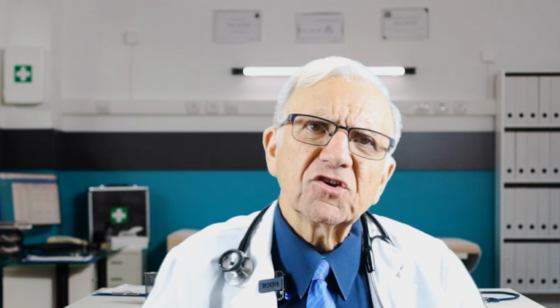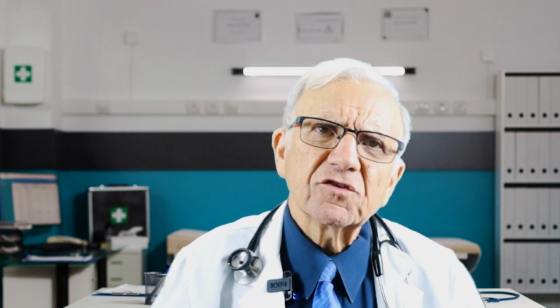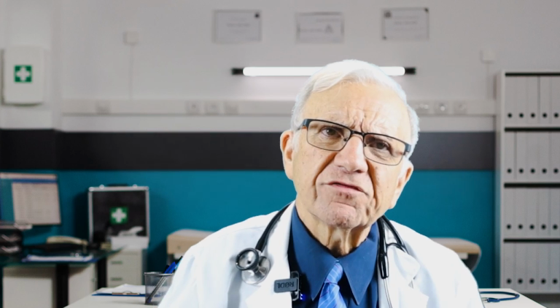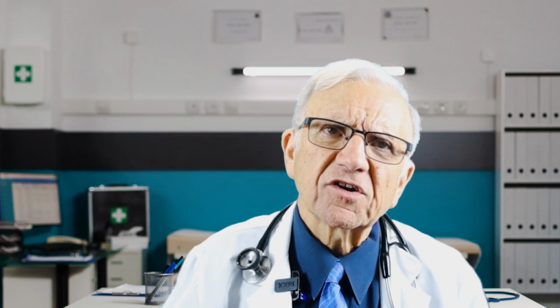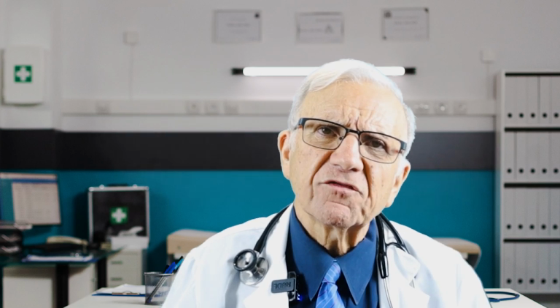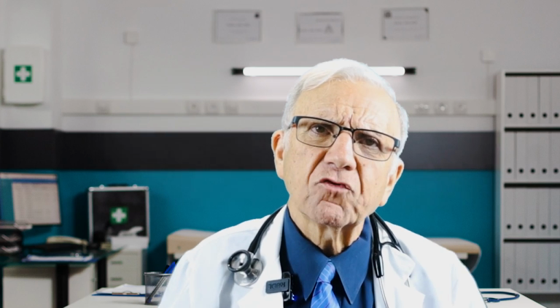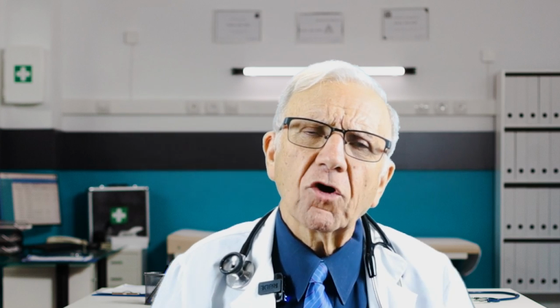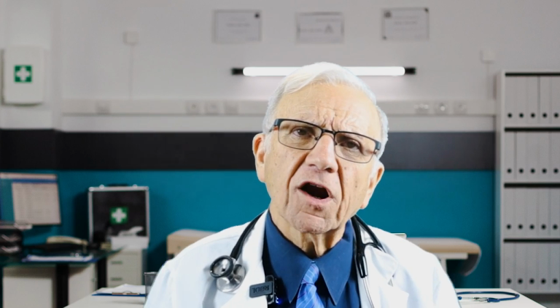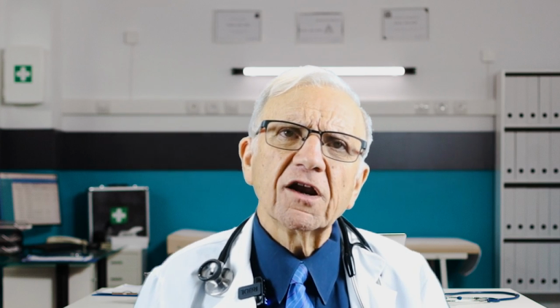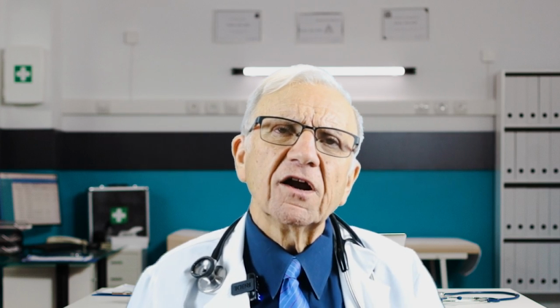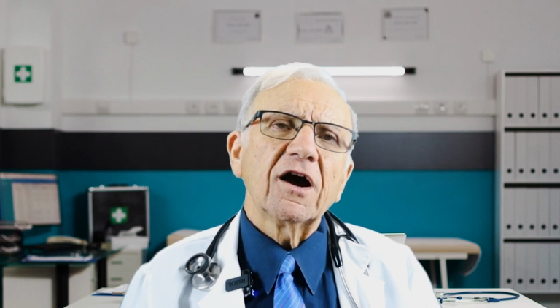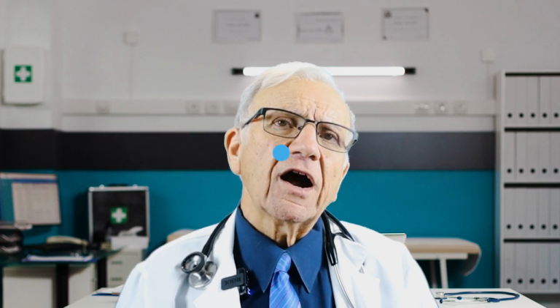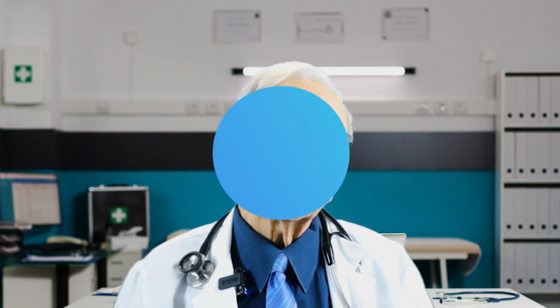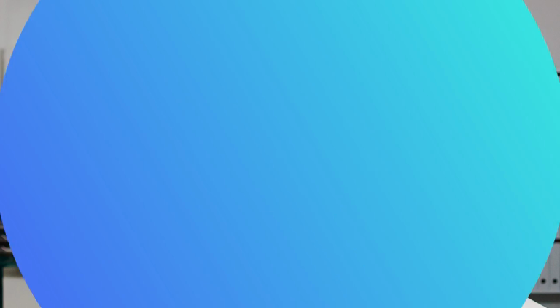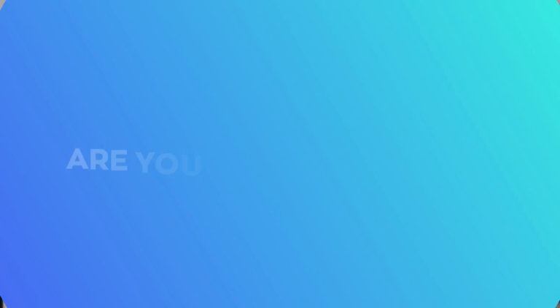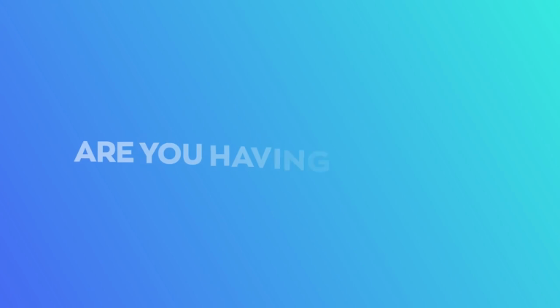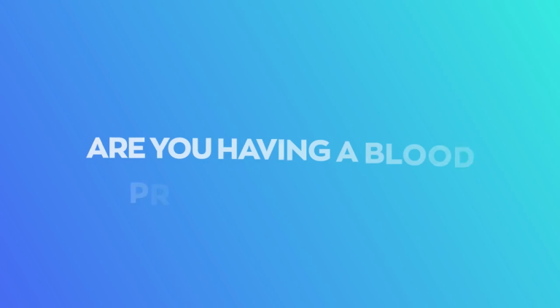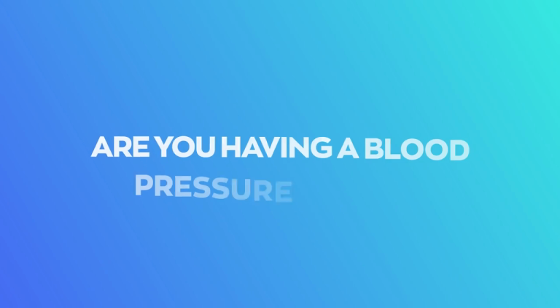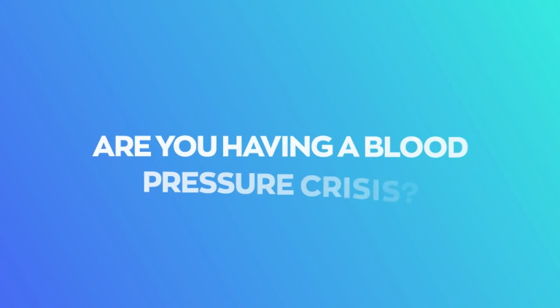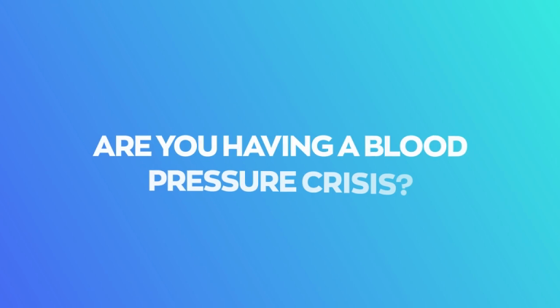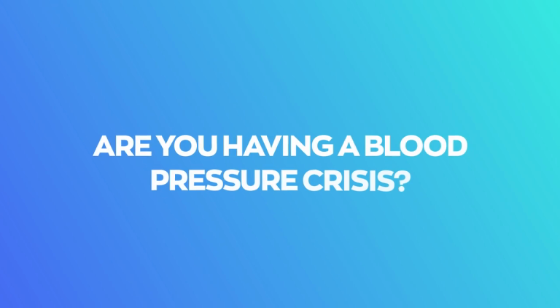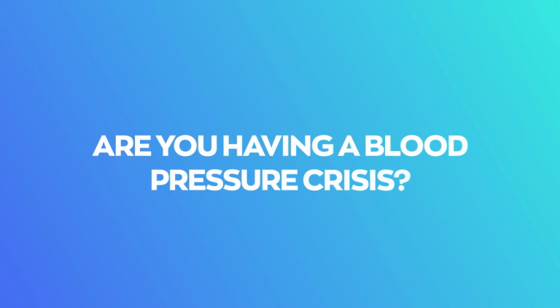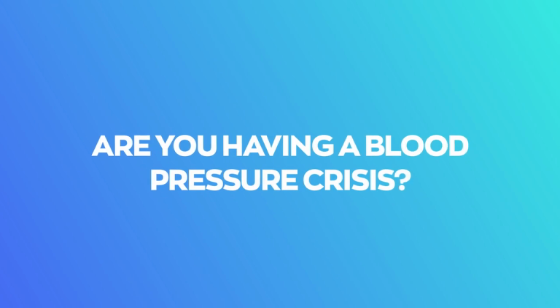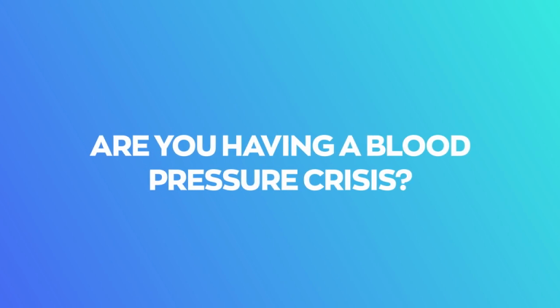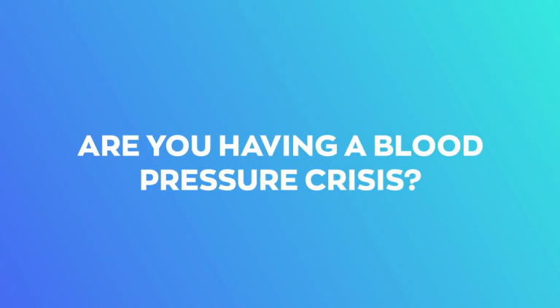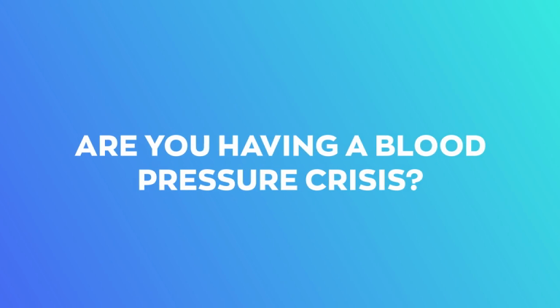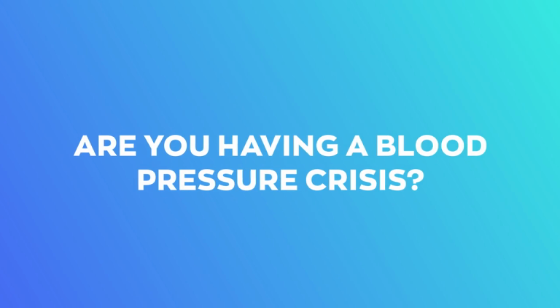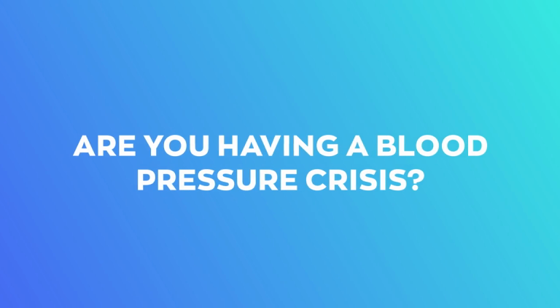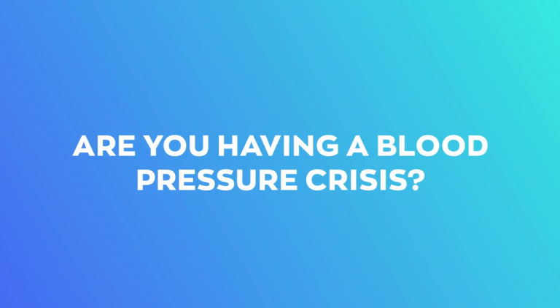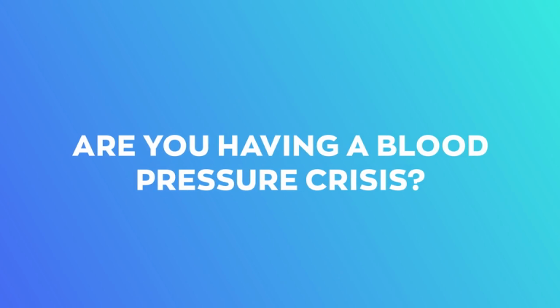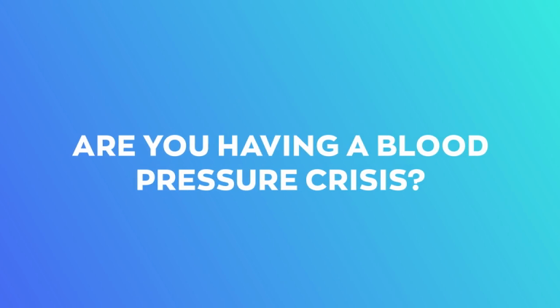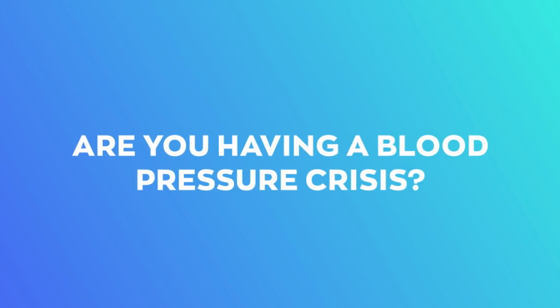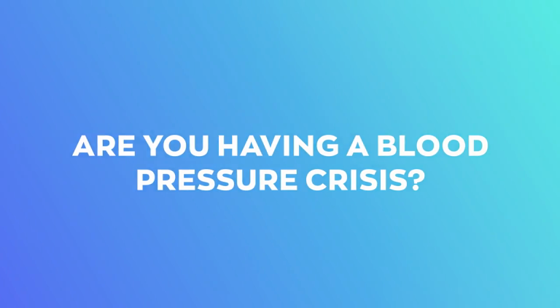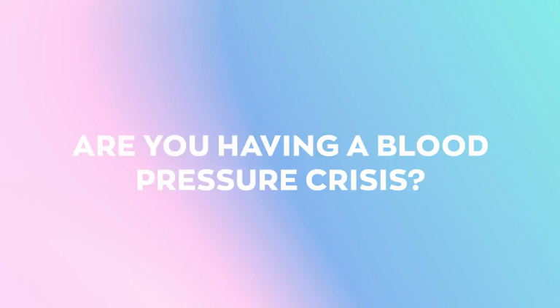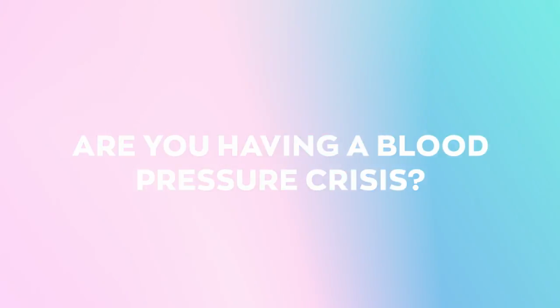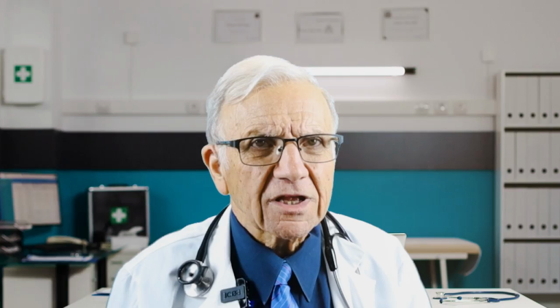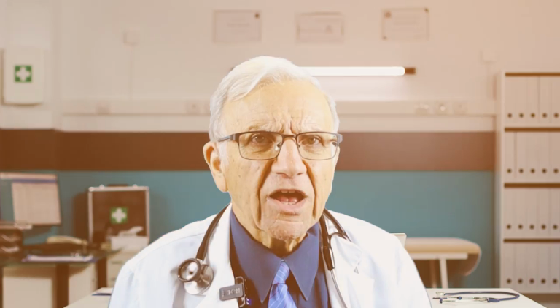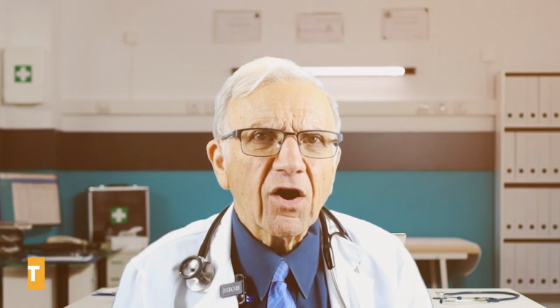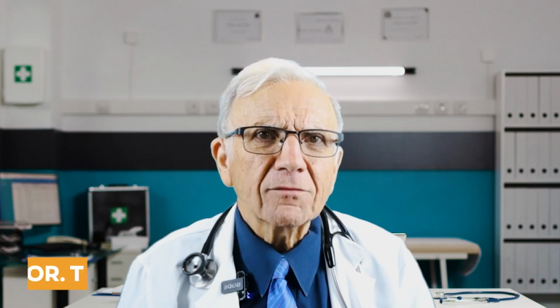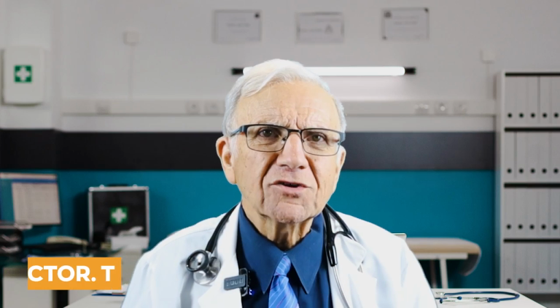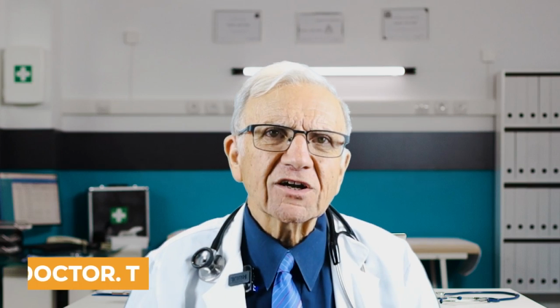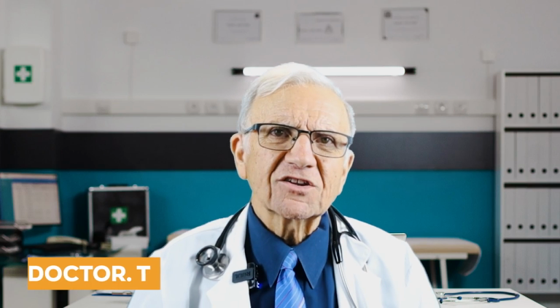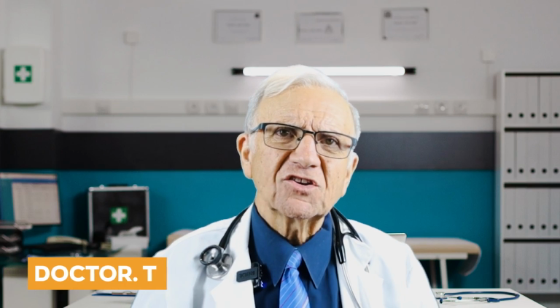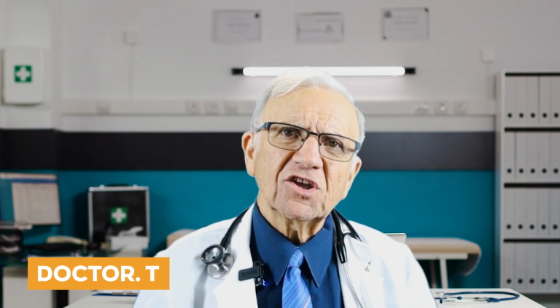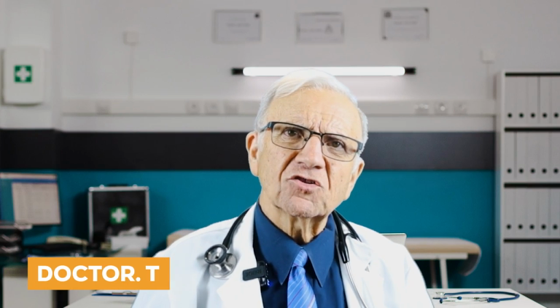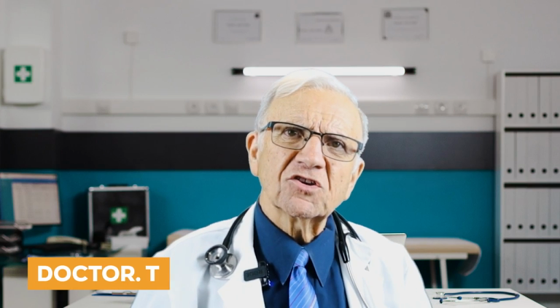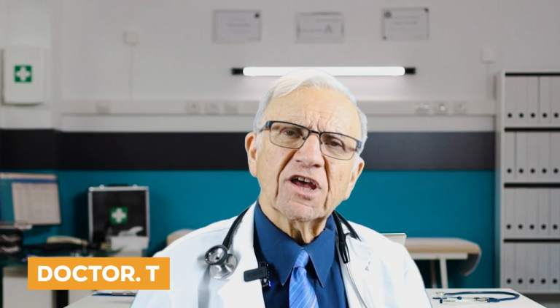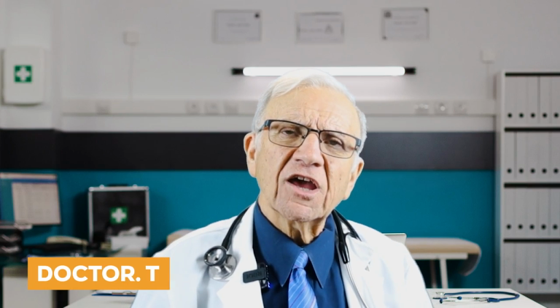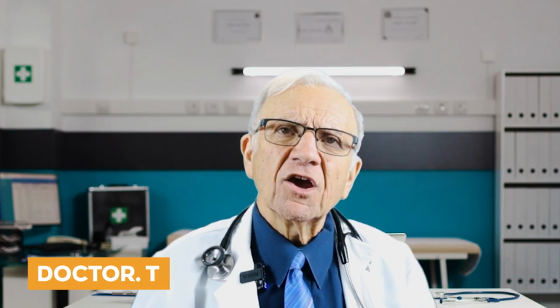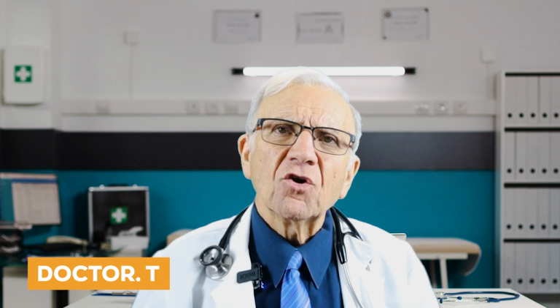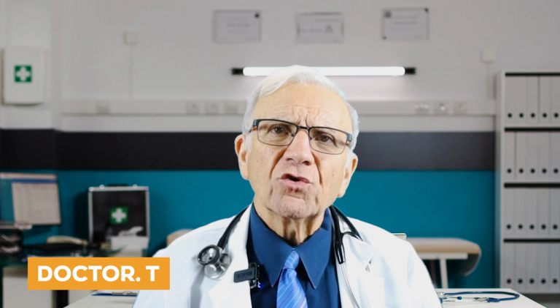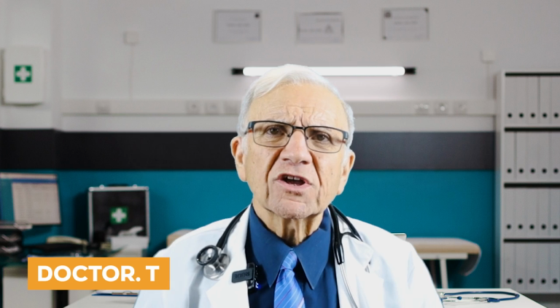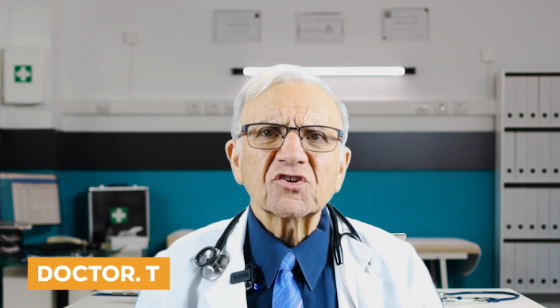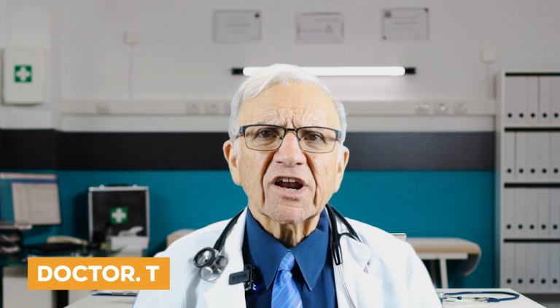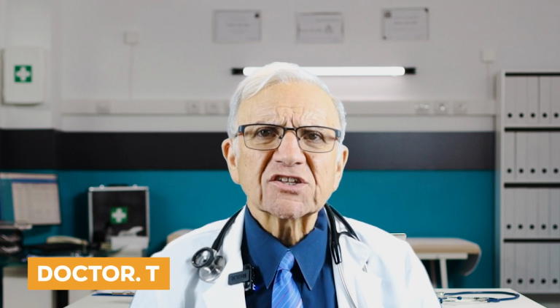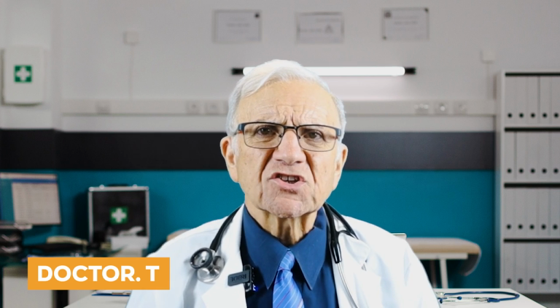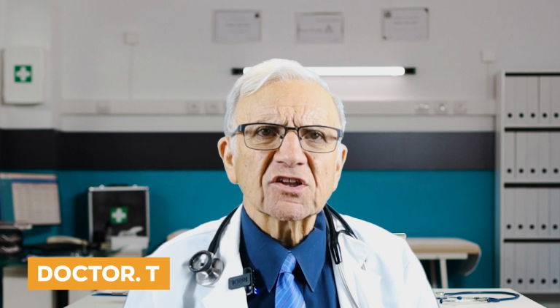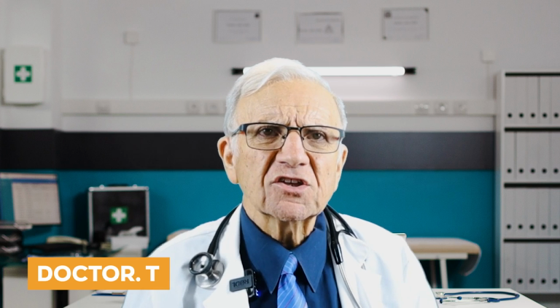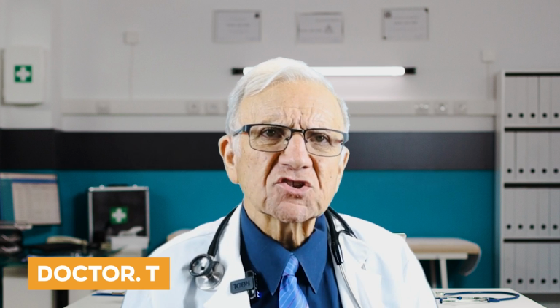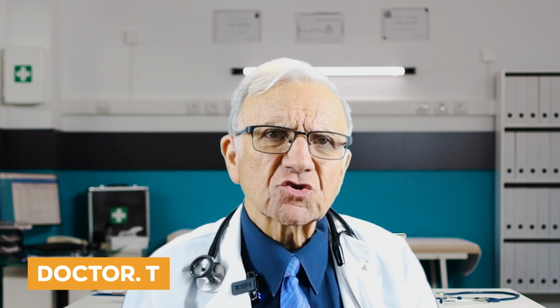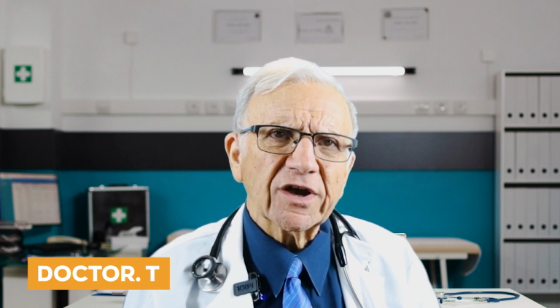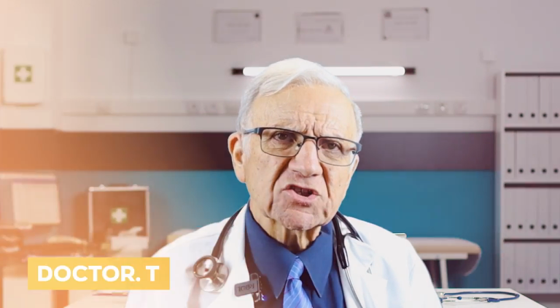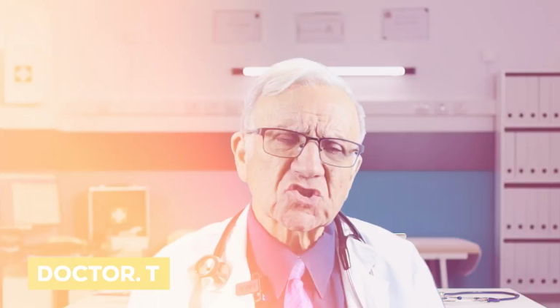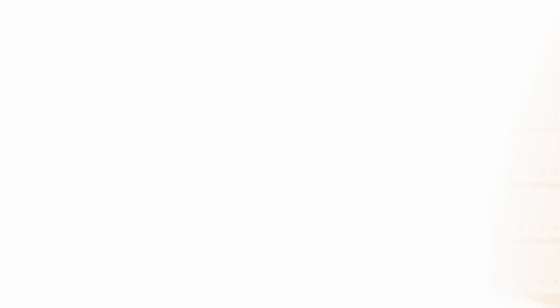Video 34. Are you having a blood pressure crisis? Hello, I'm Dr. T. Today we're addressing these questions.